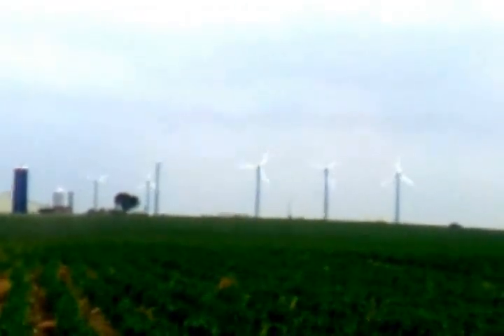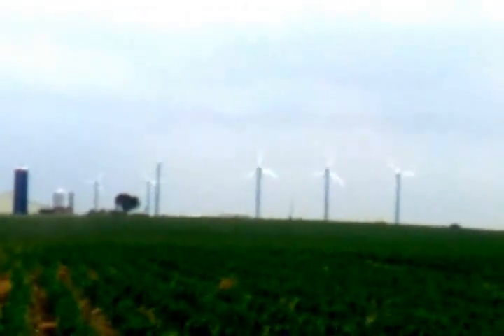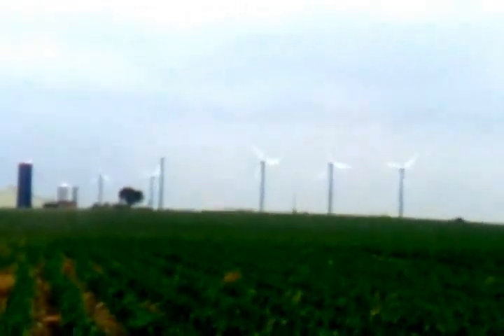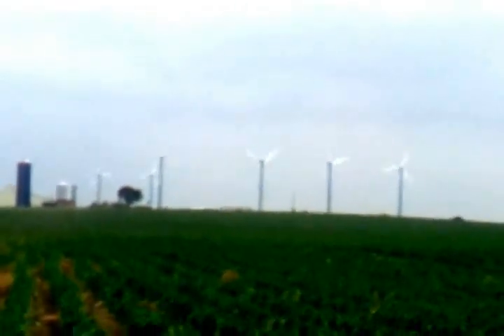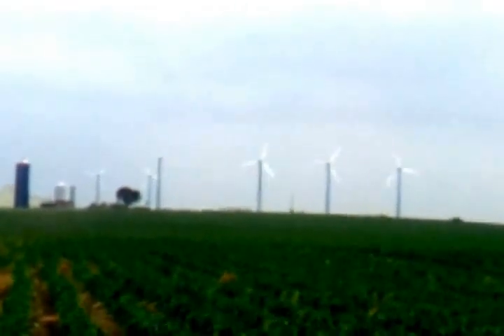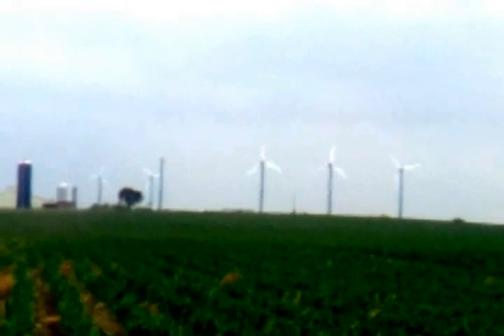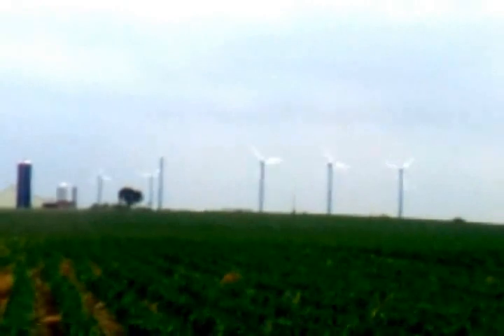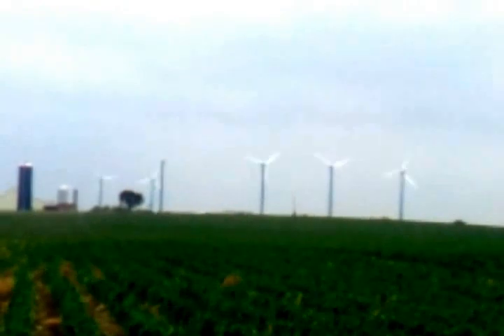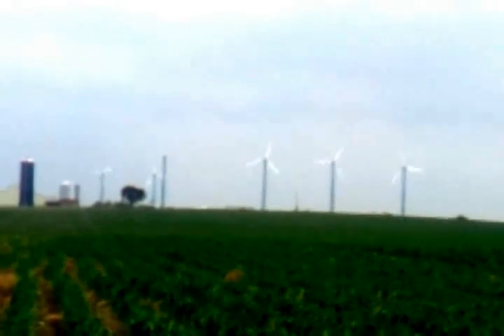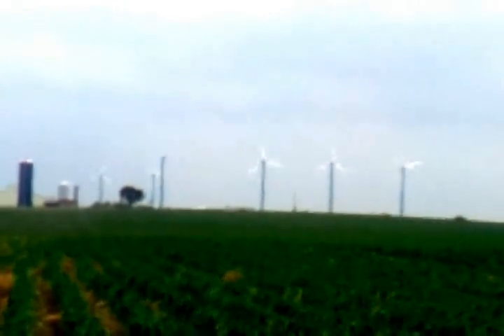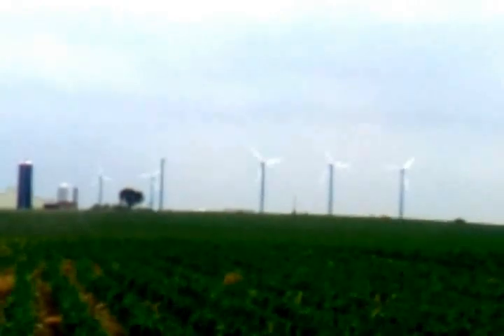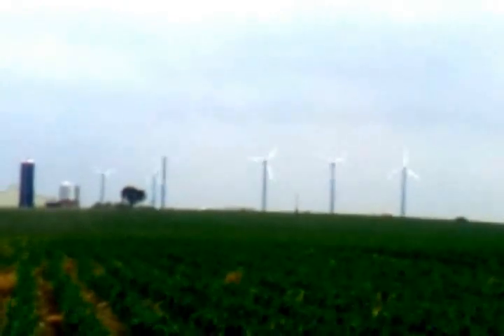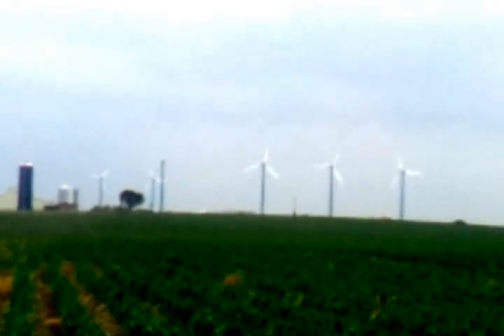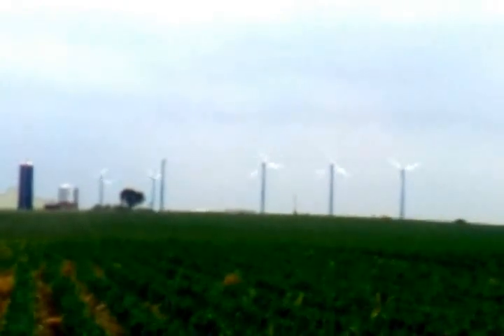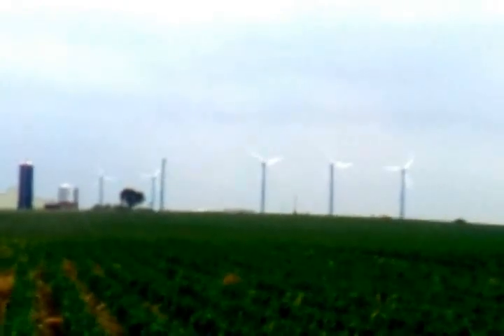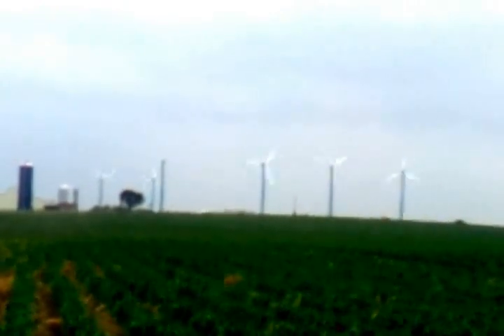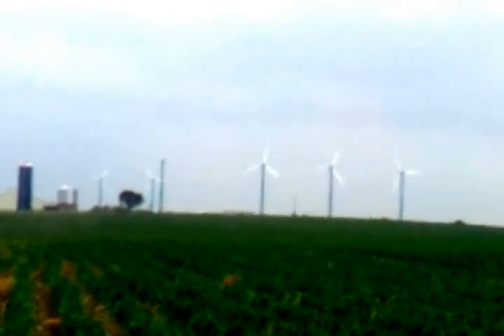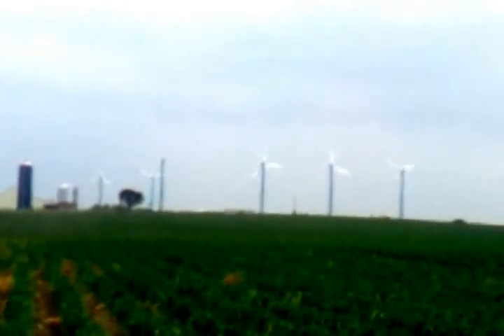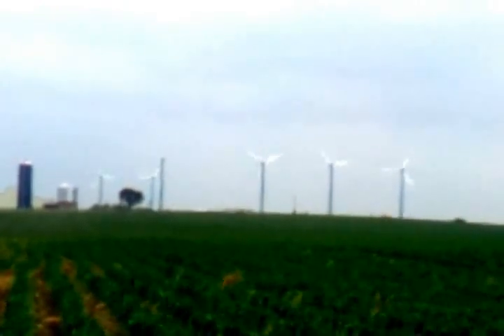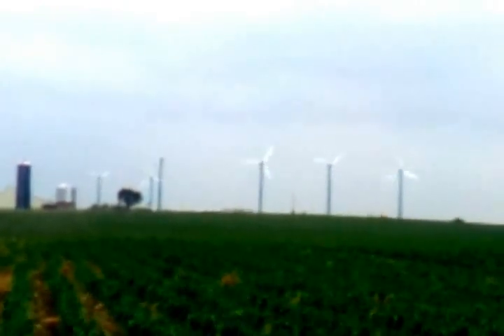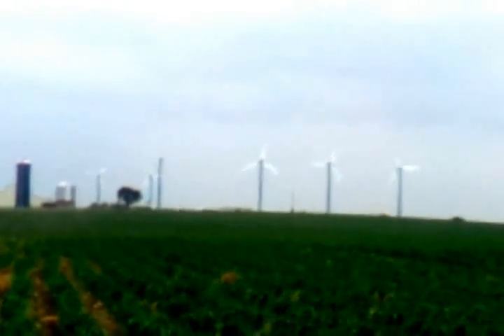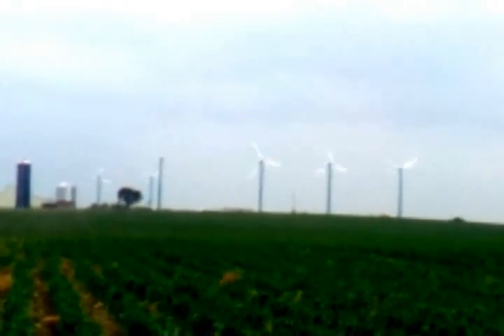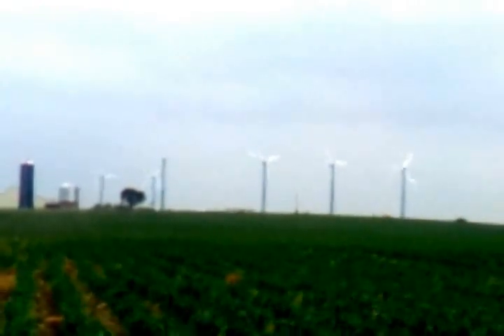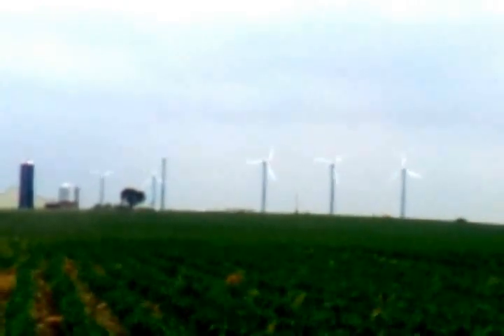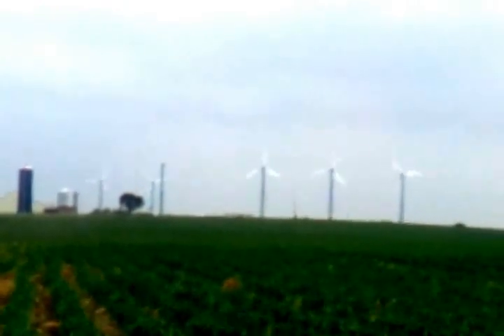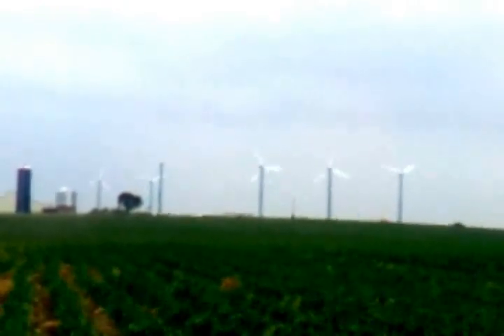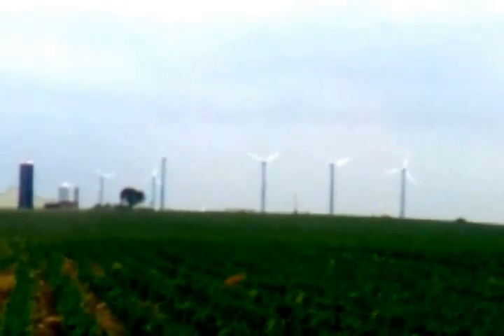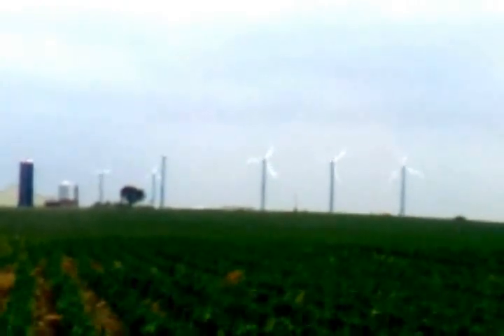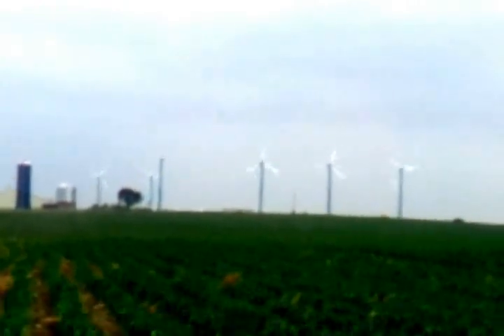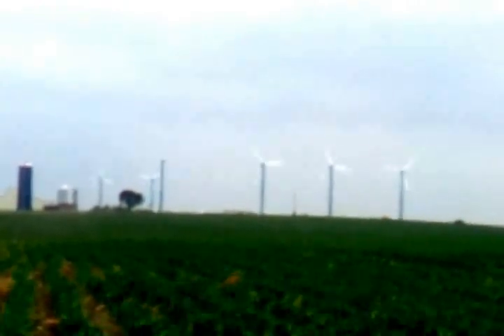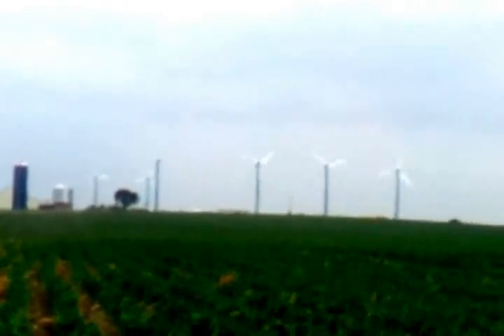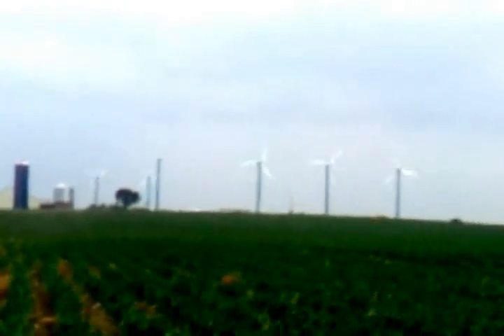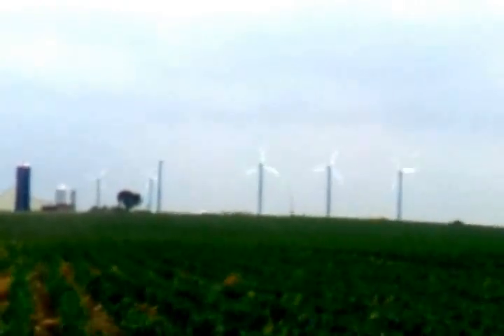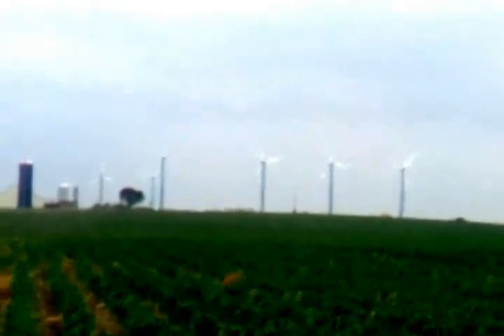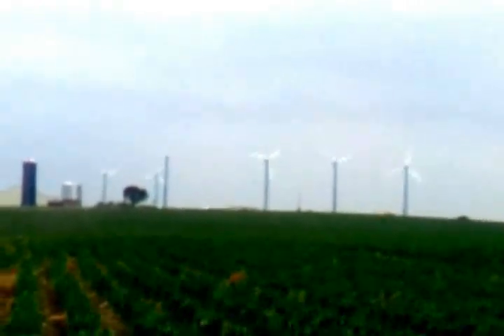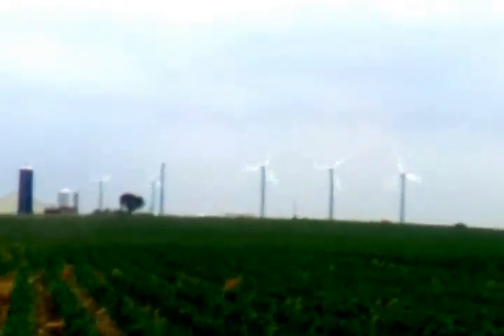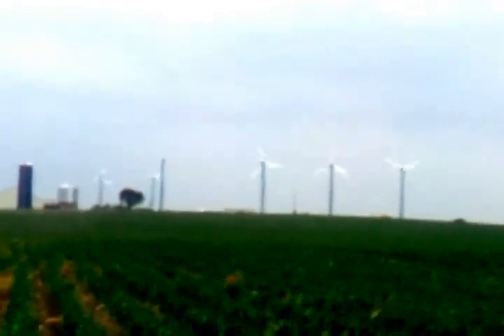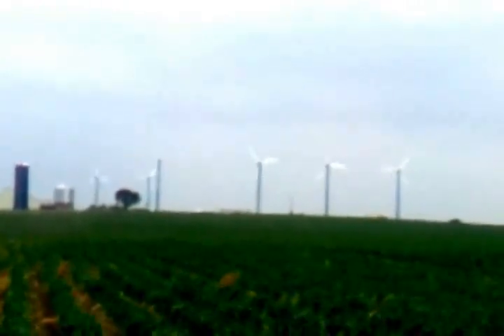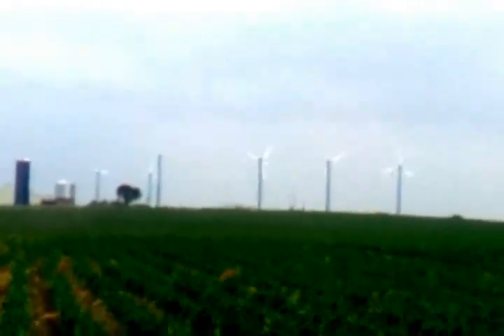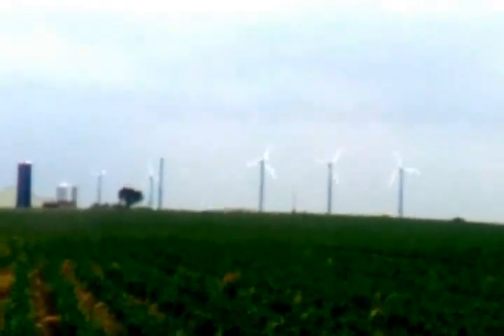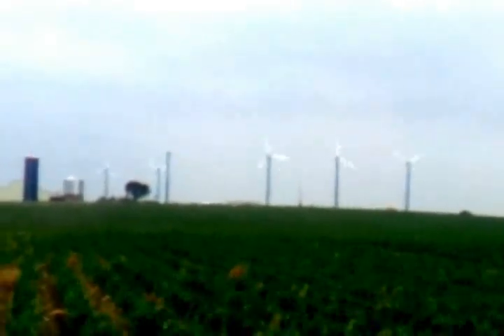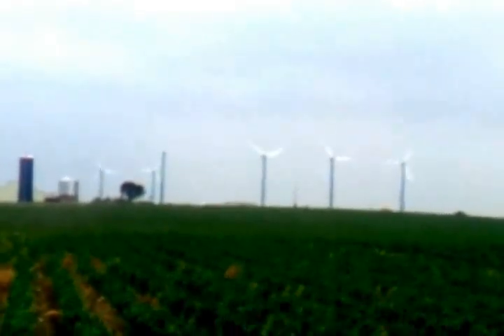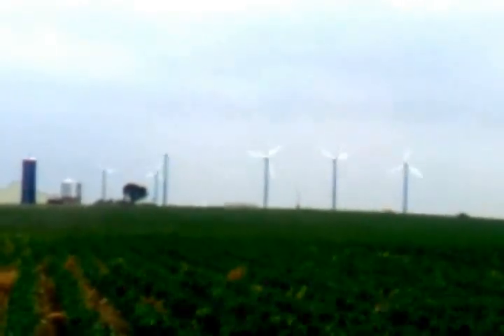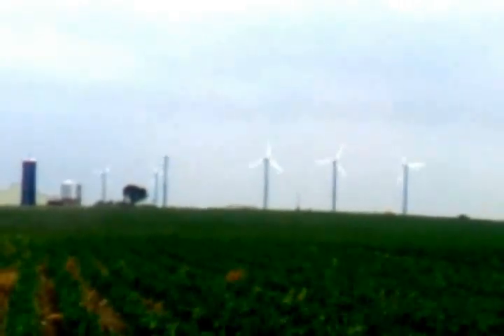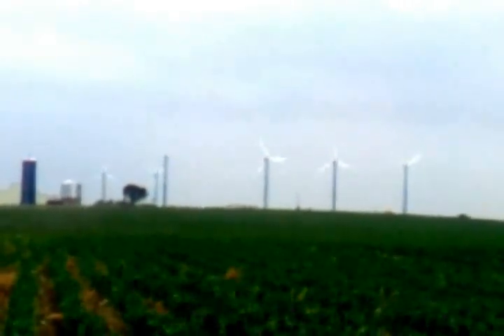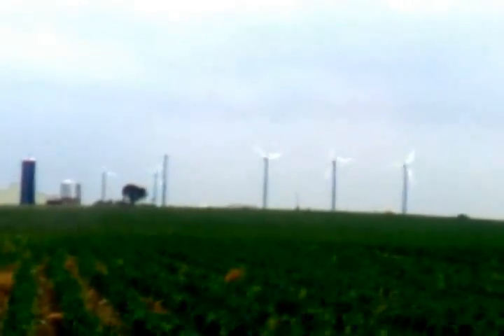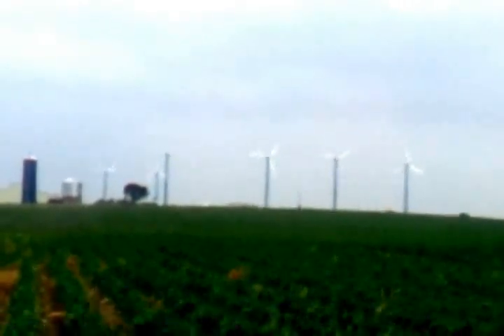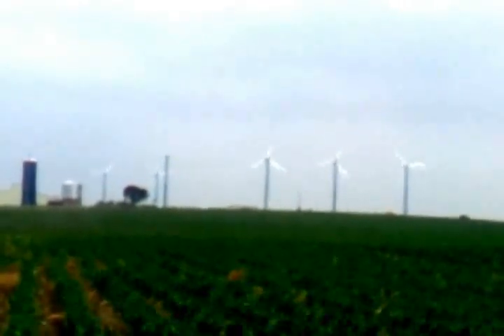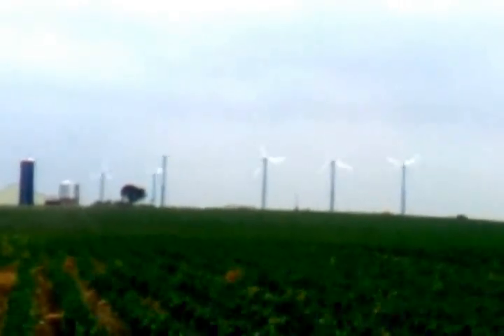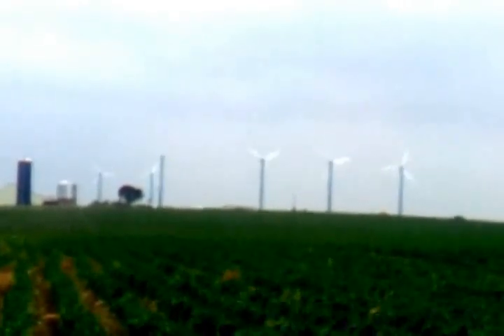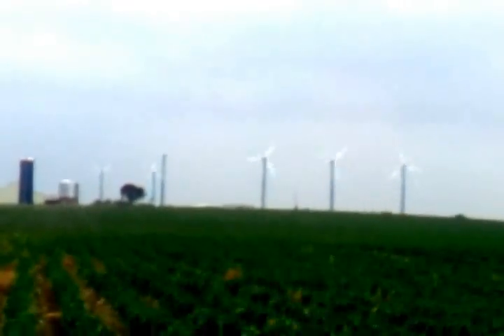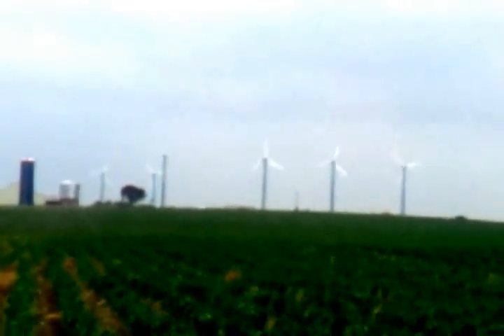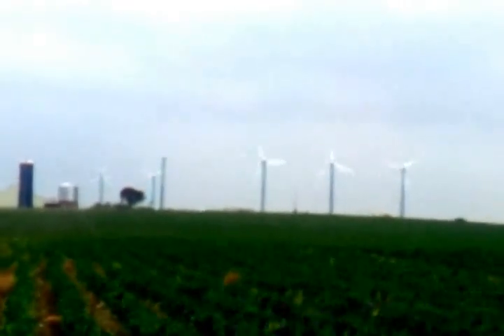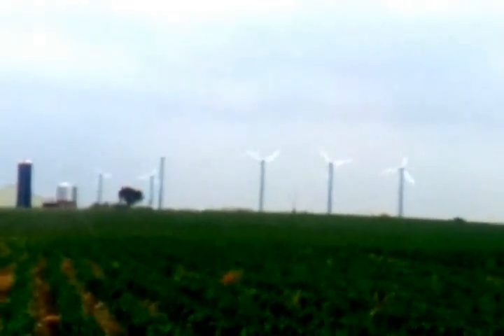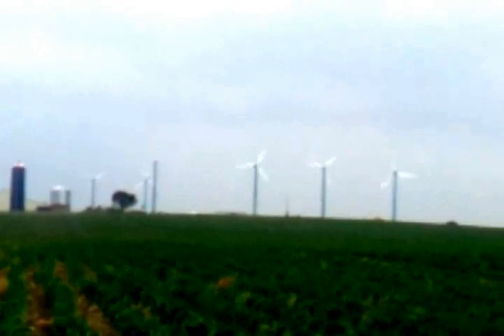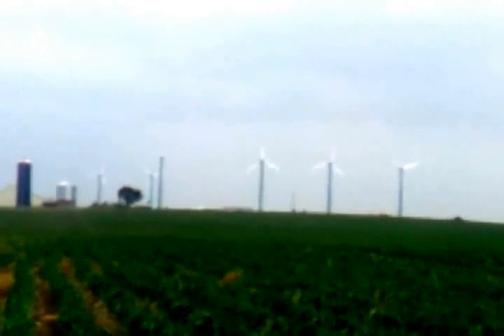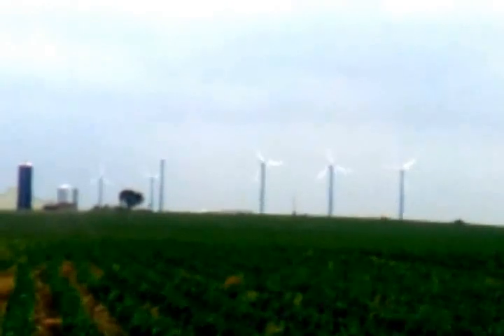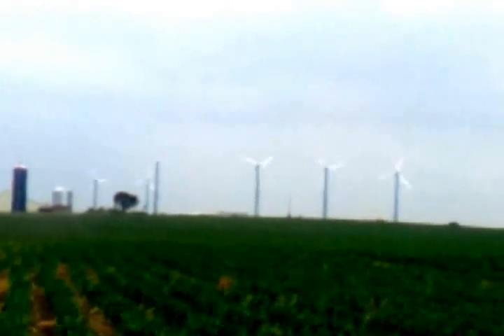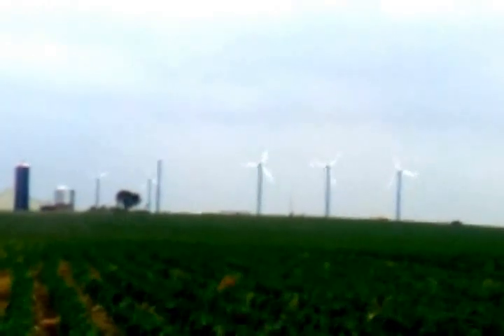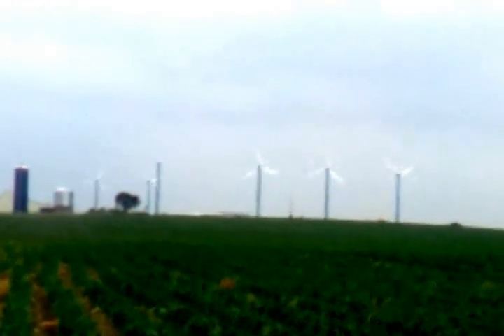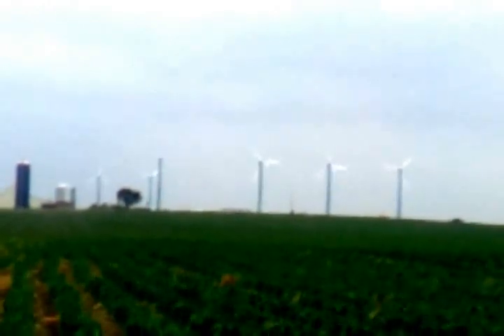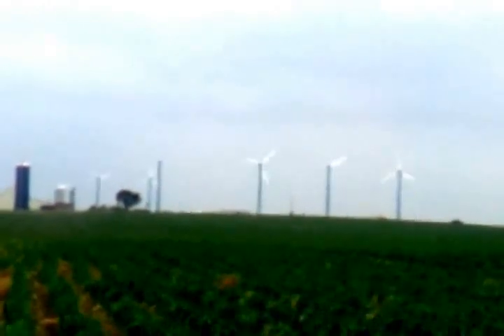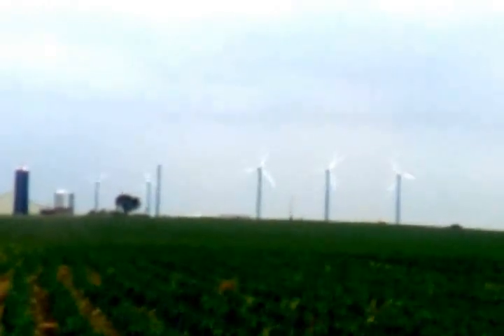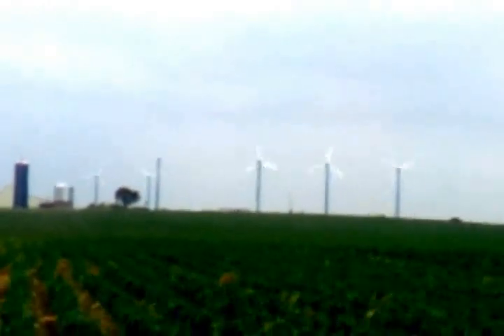Today we've got 30 mile an hour winds, with some gusts above 30. So we've got some pretty strong winds.